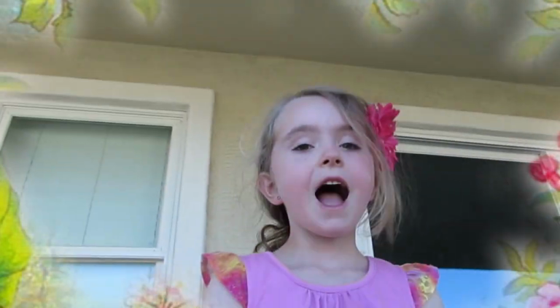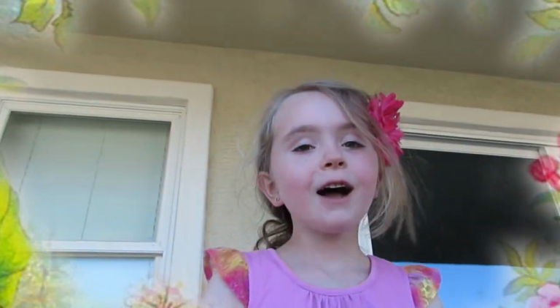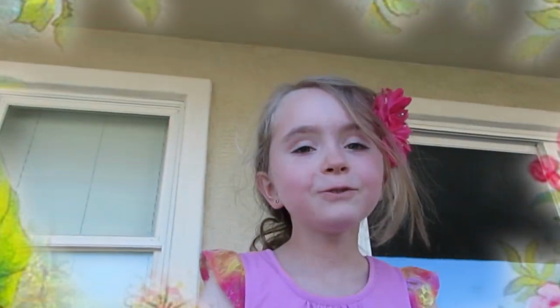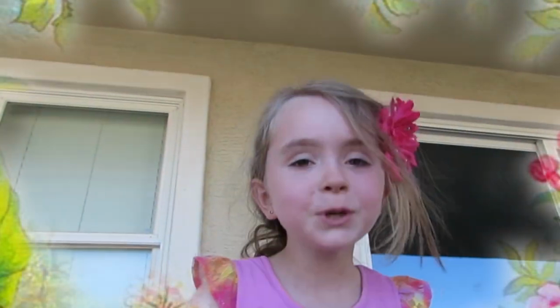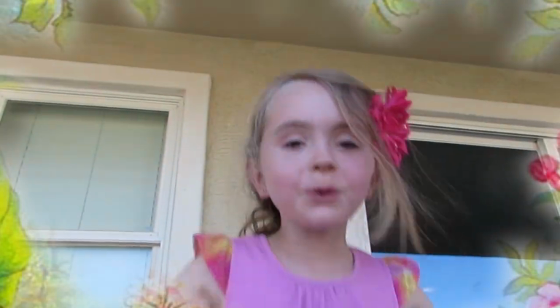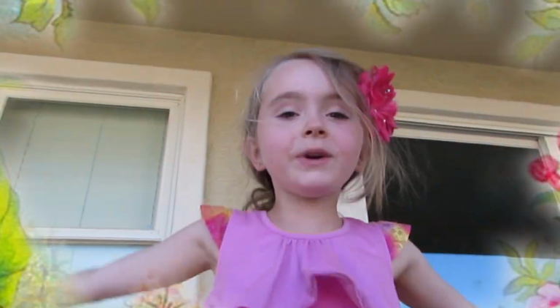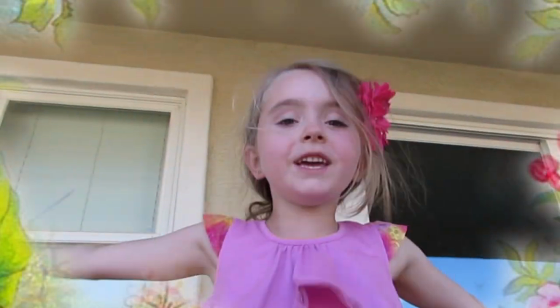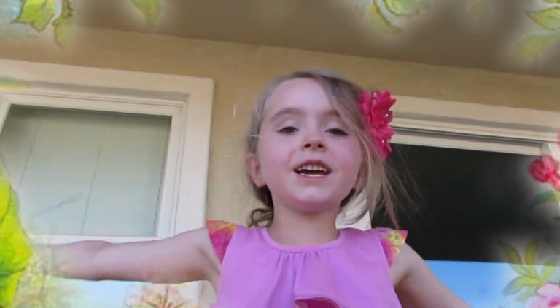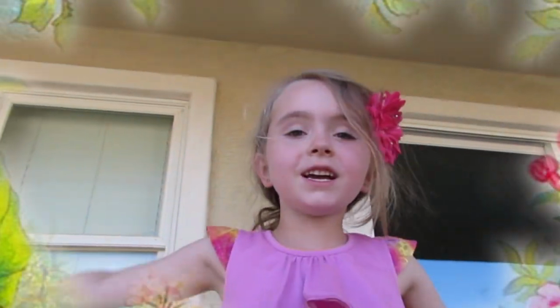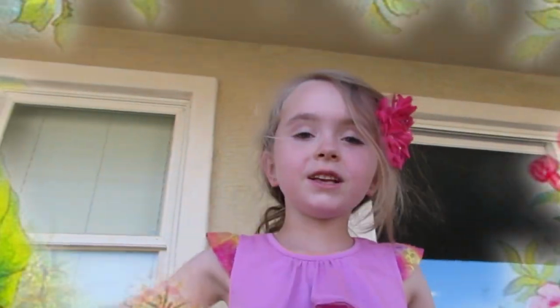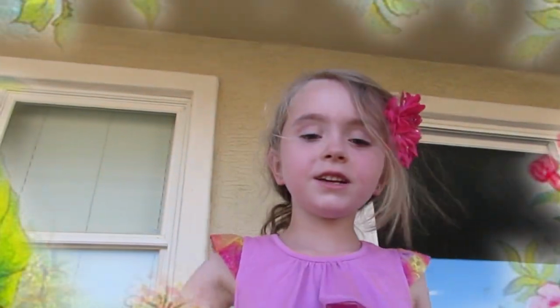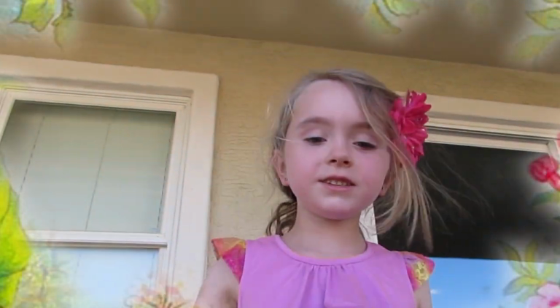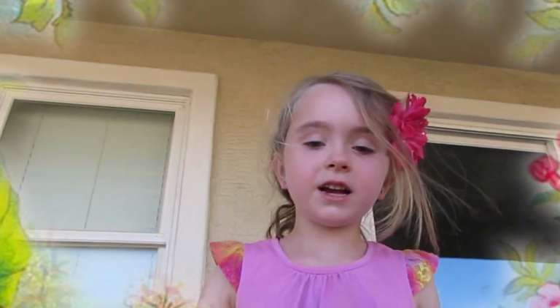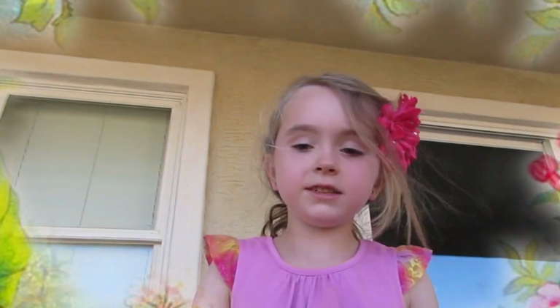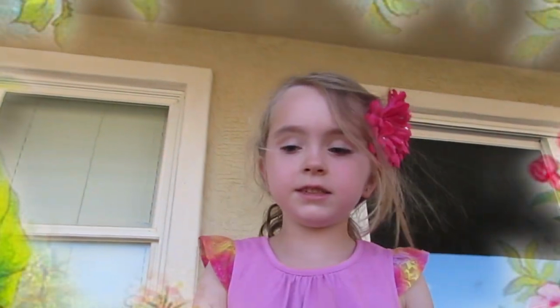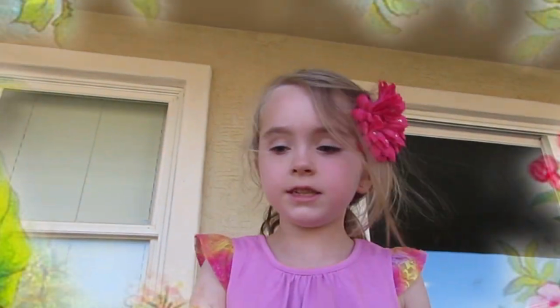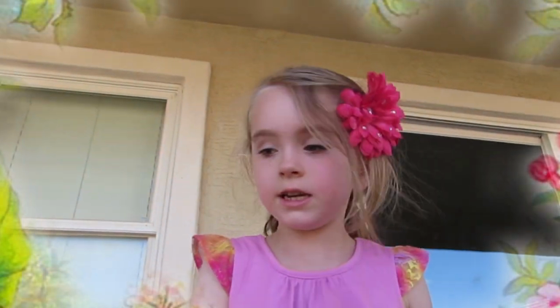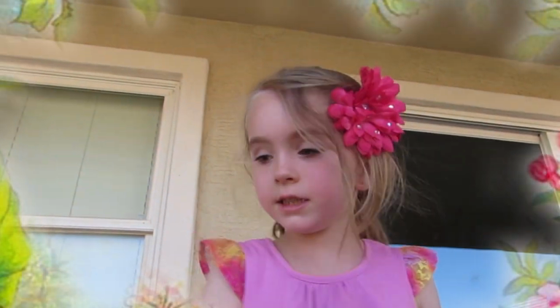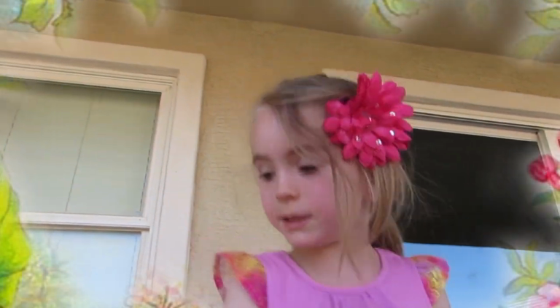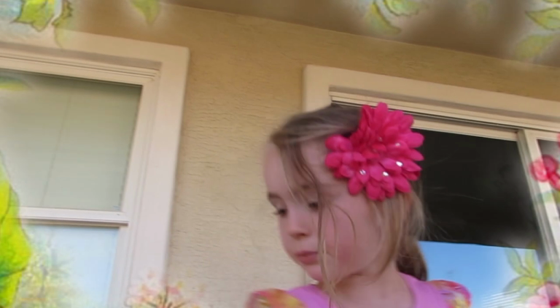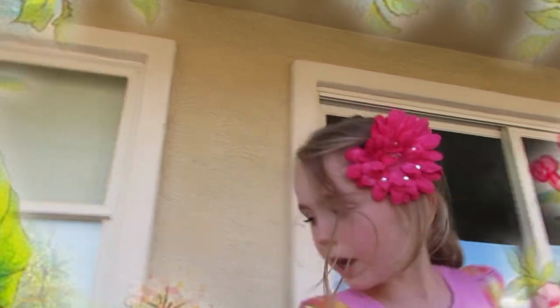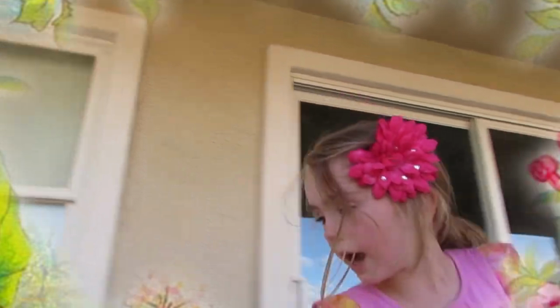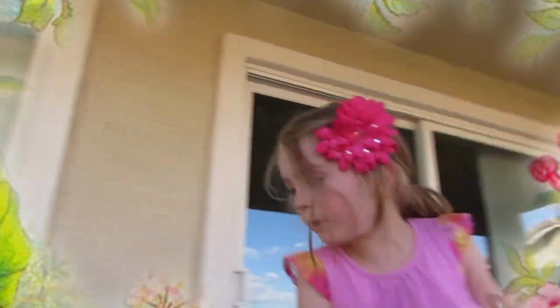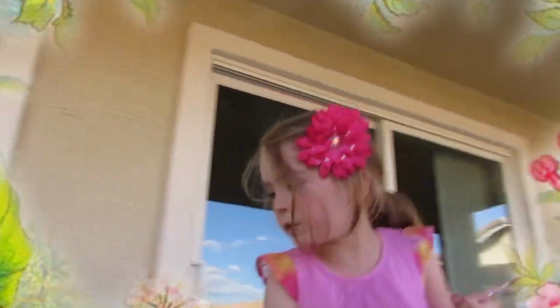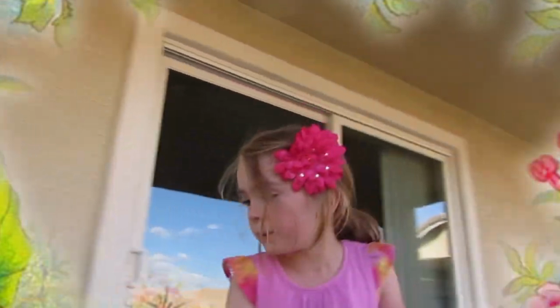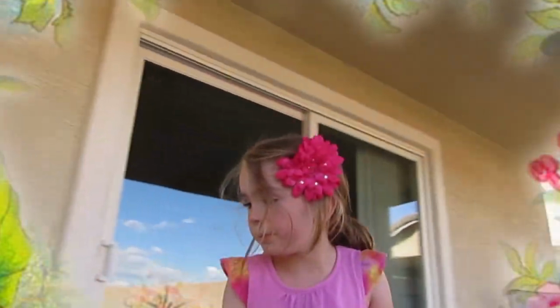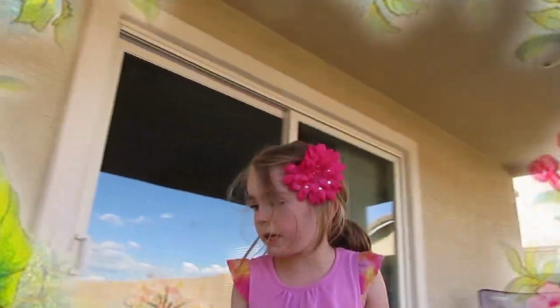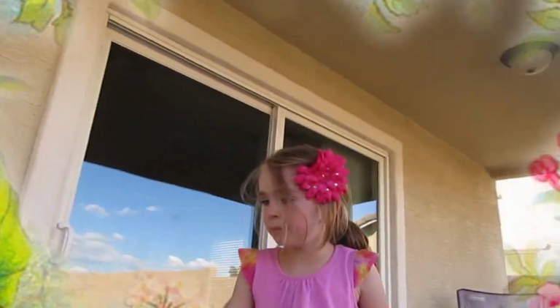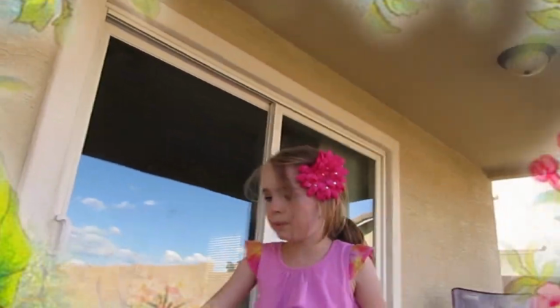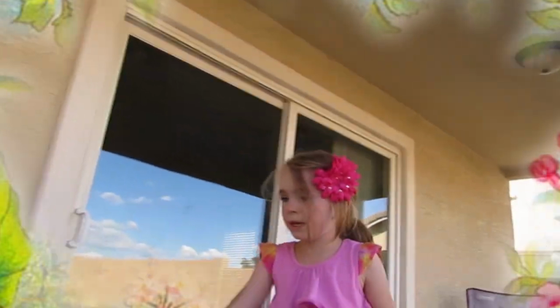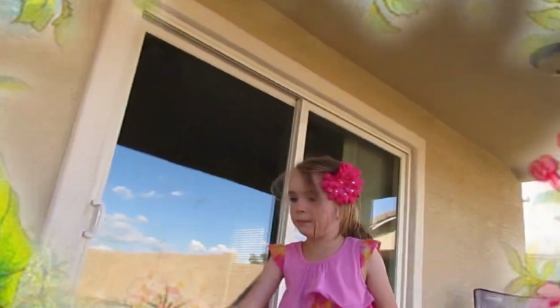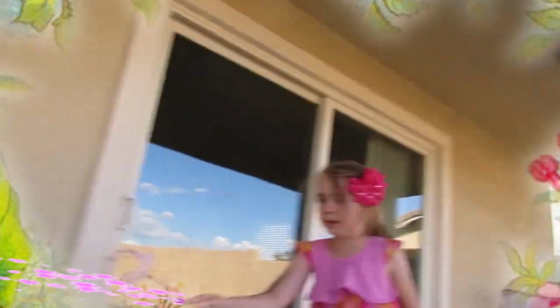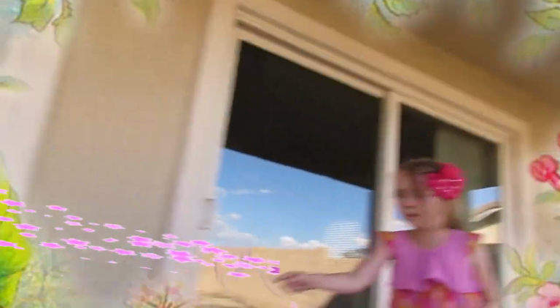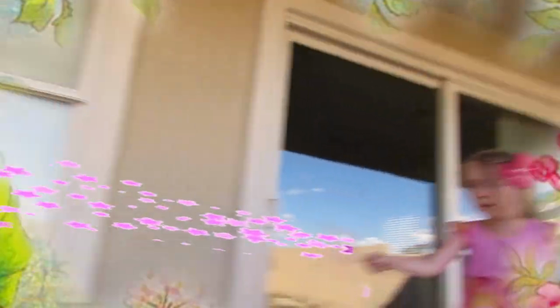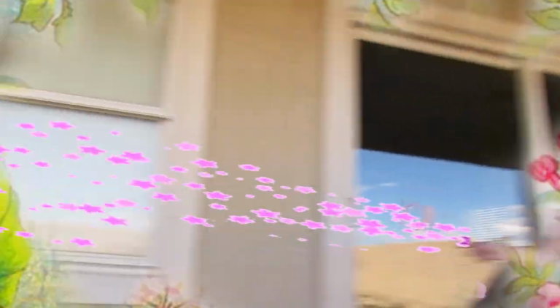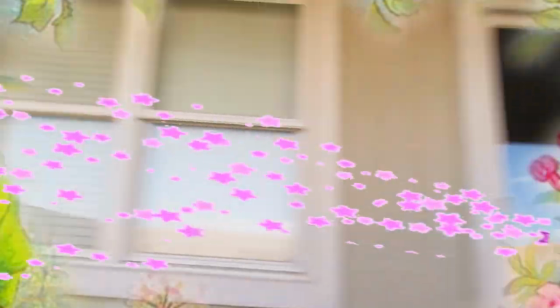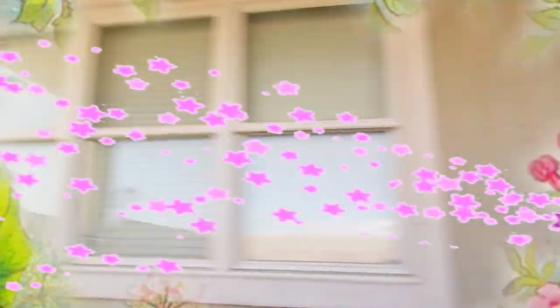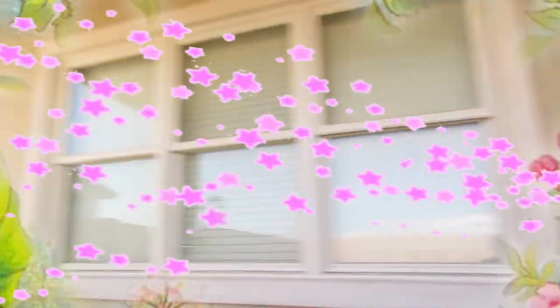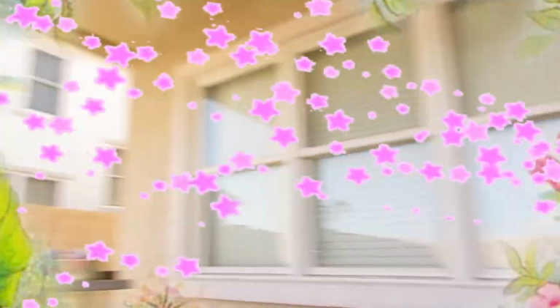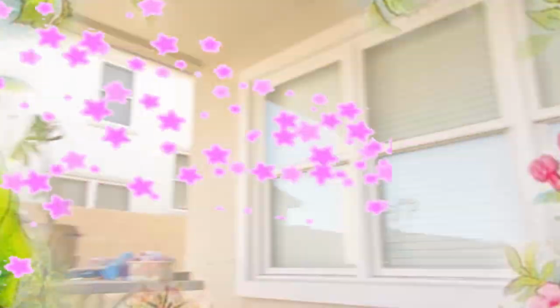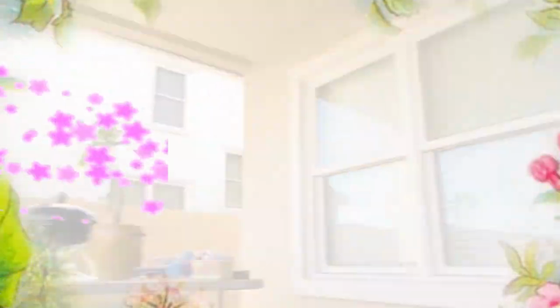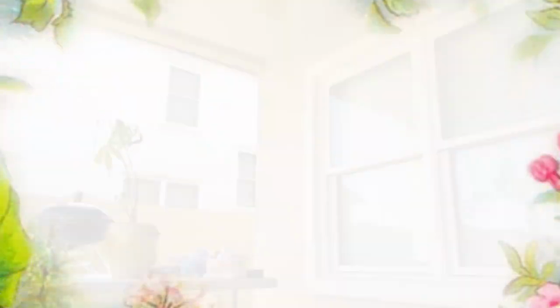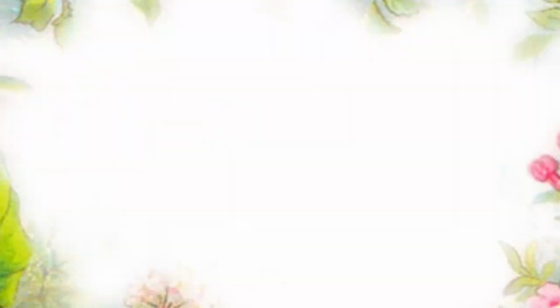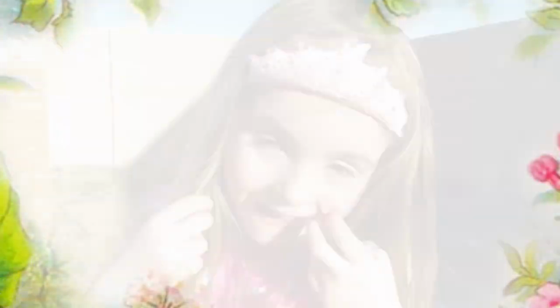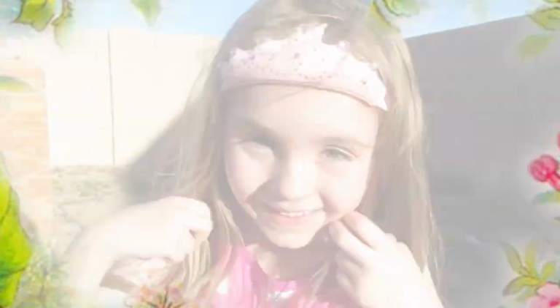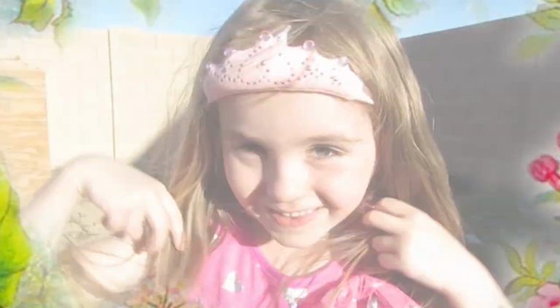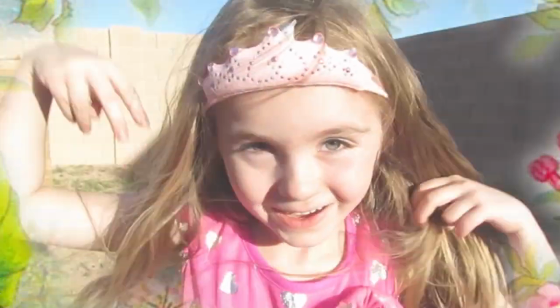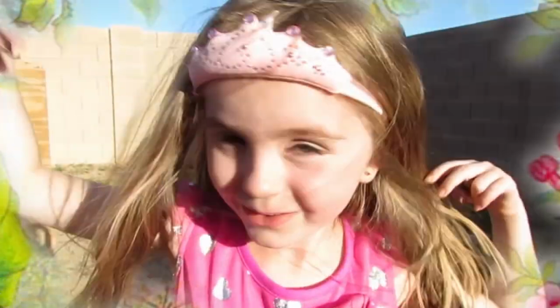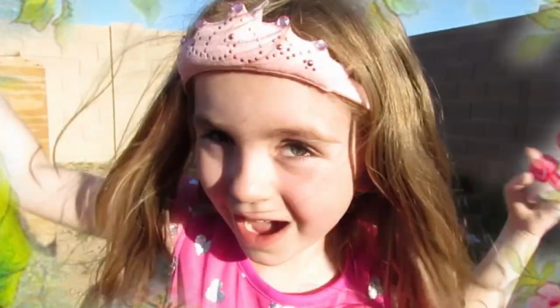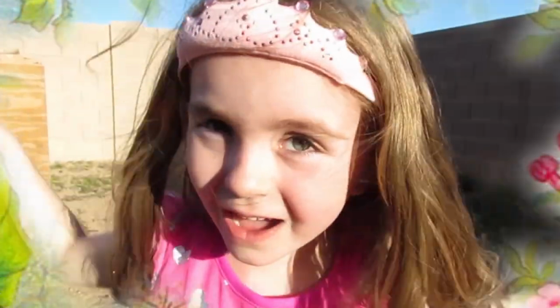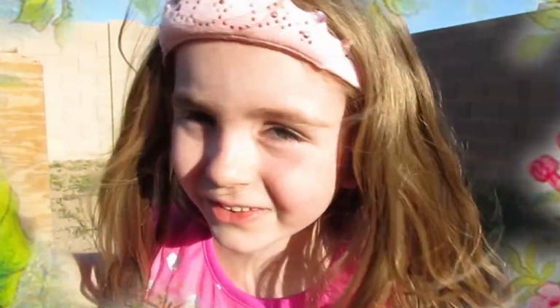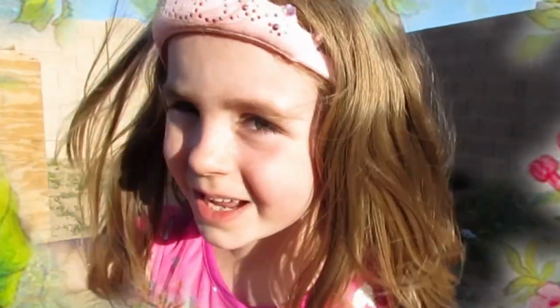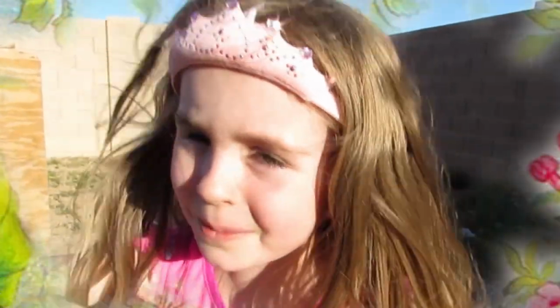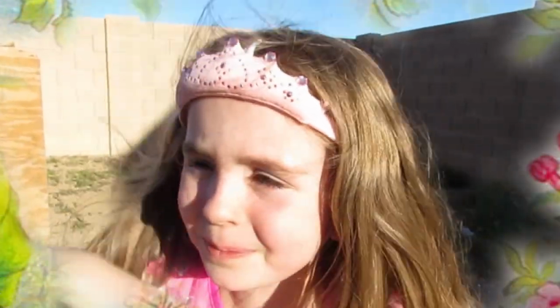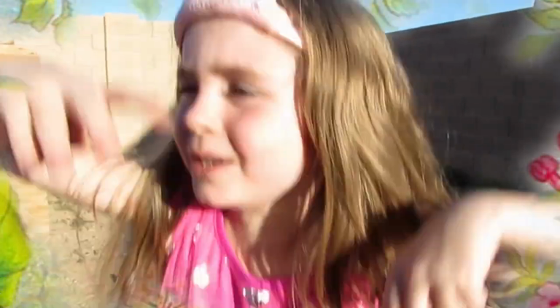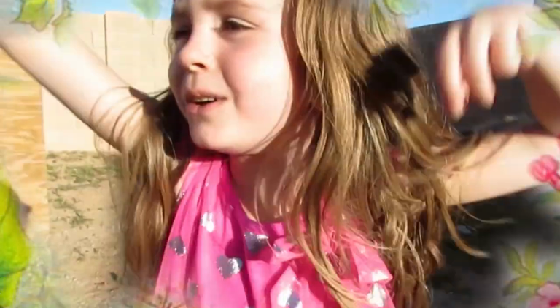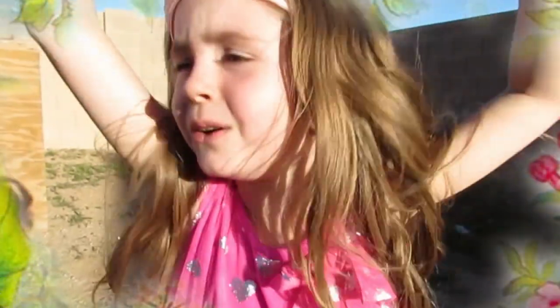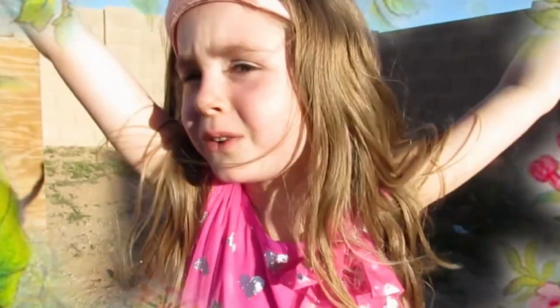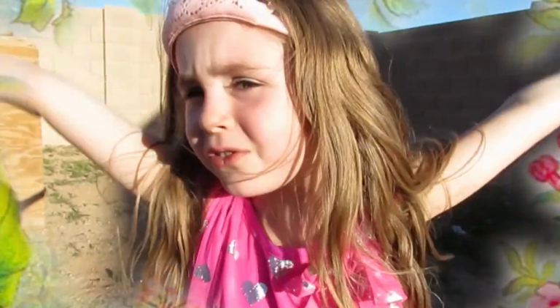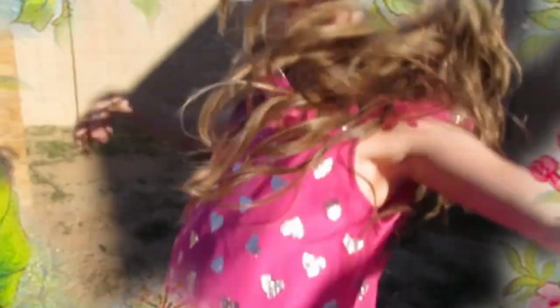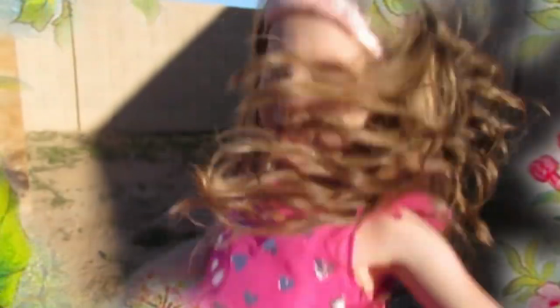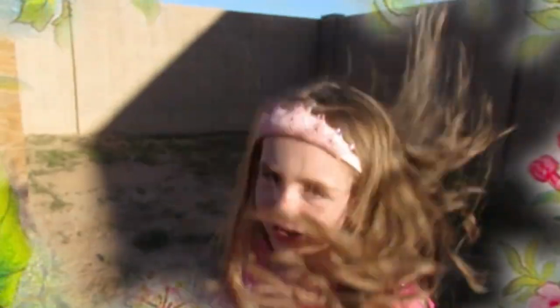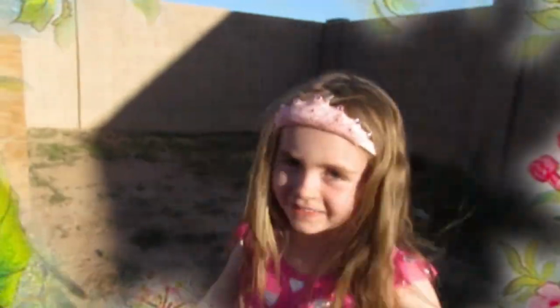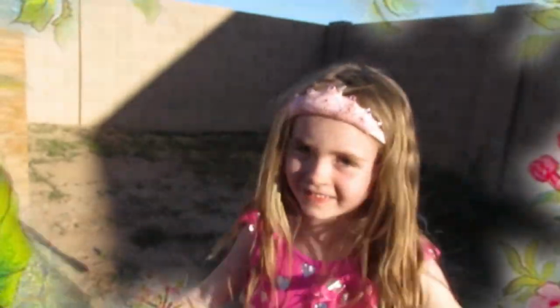After a week, you'll start to see it growing. And there you have it, a beautiful garden.